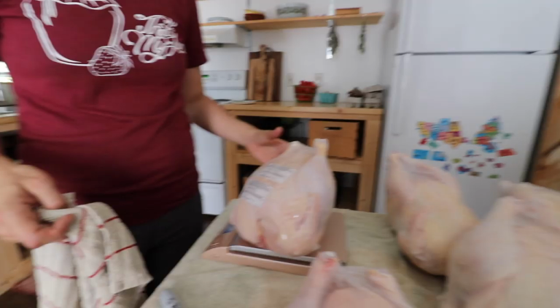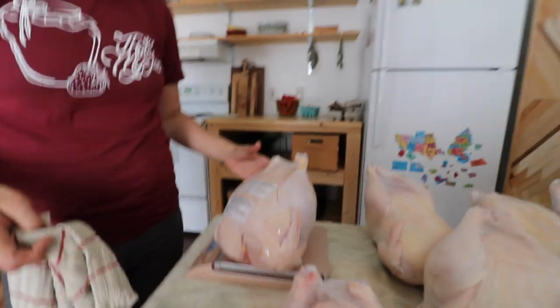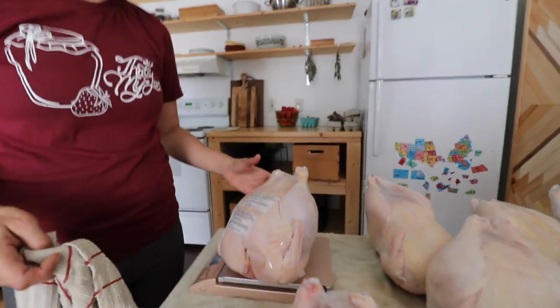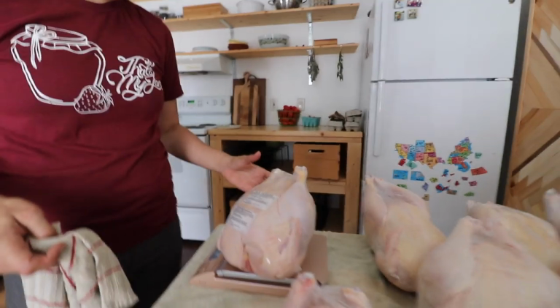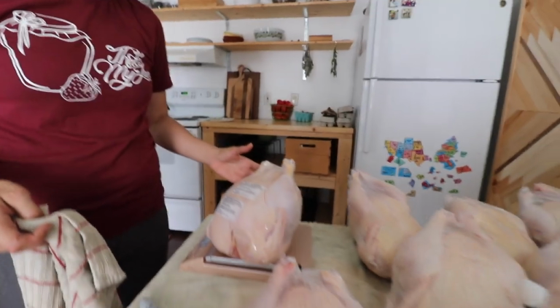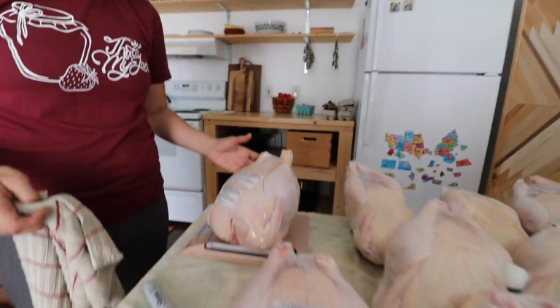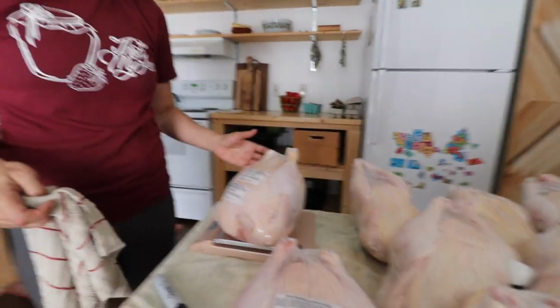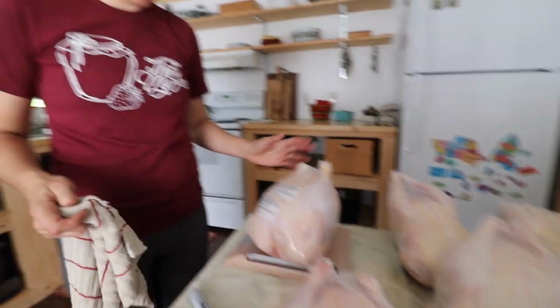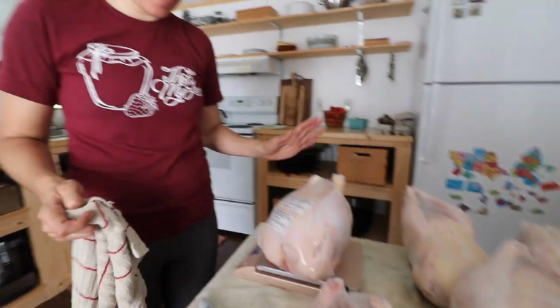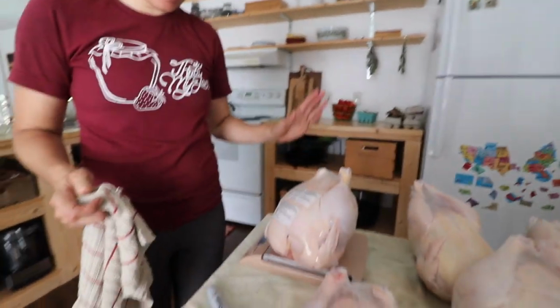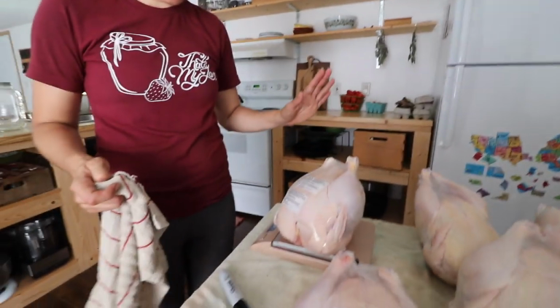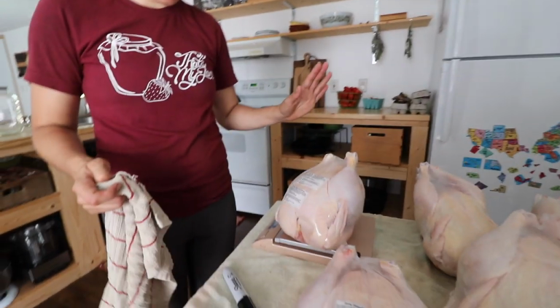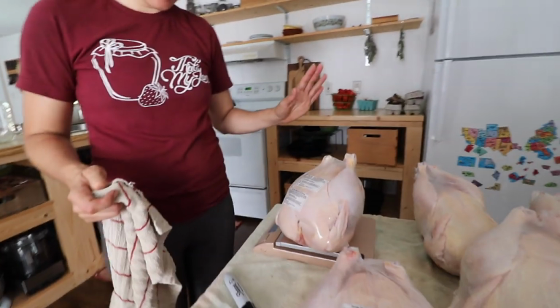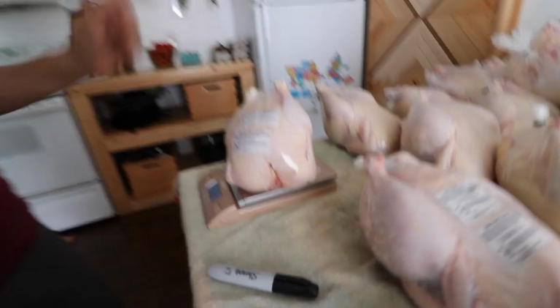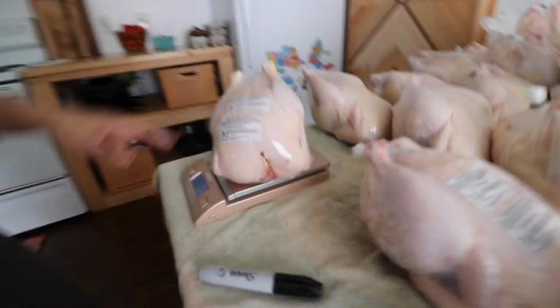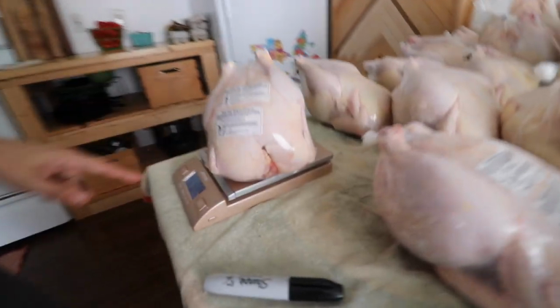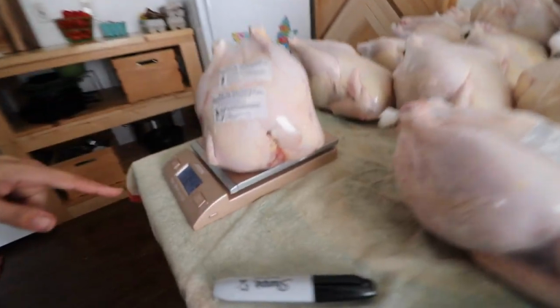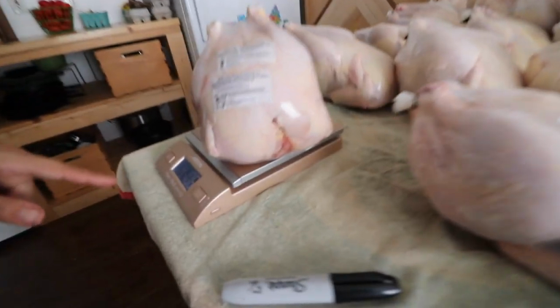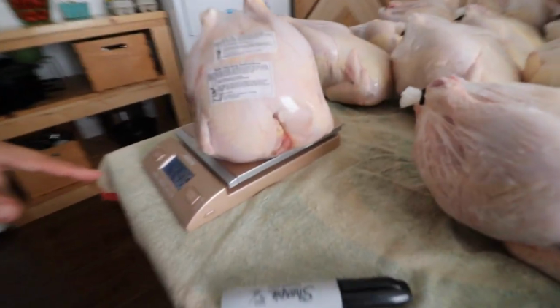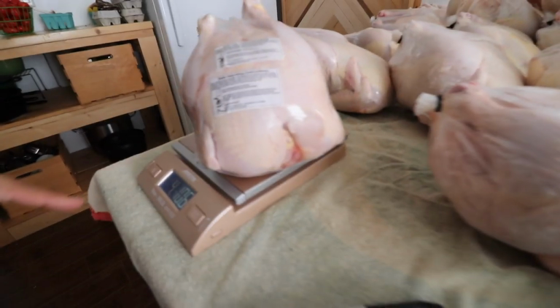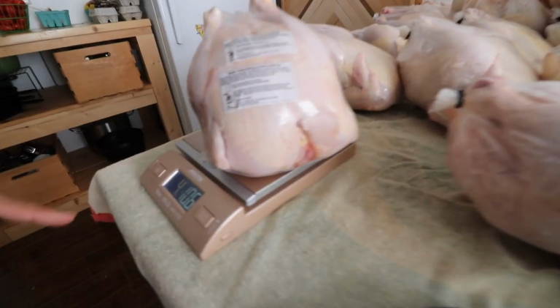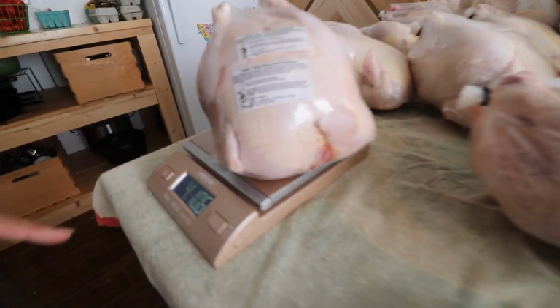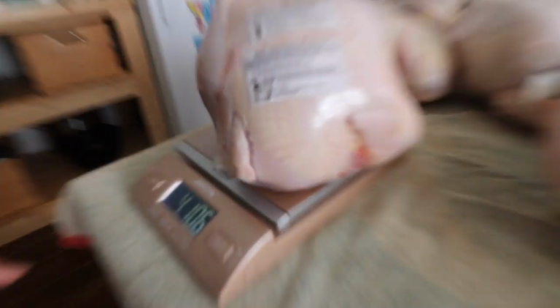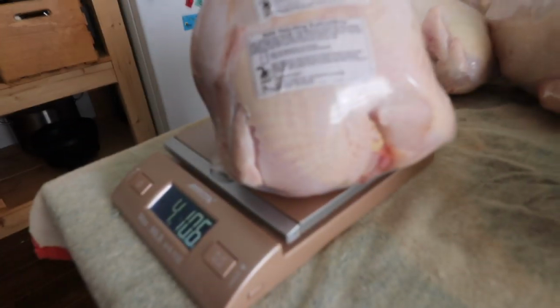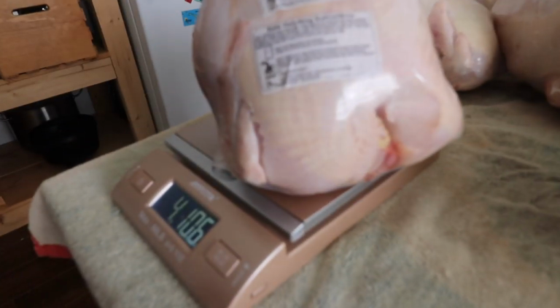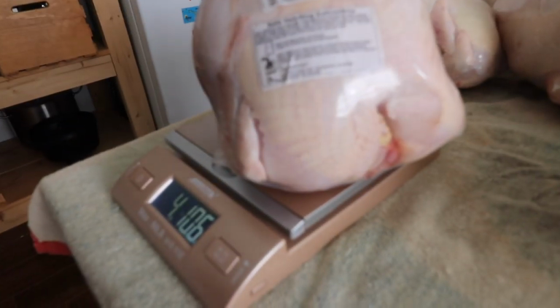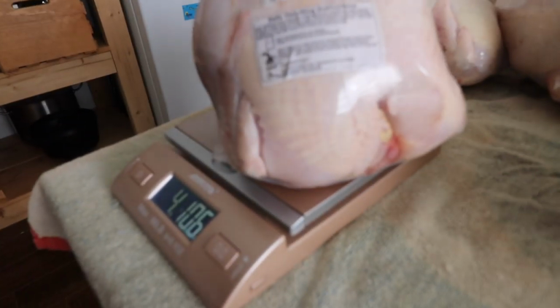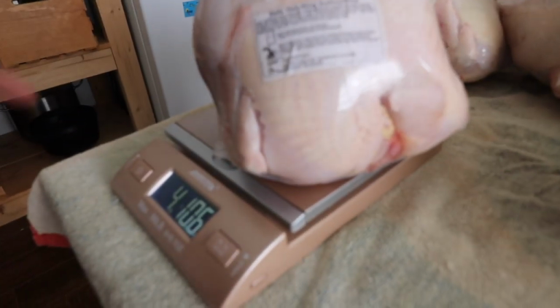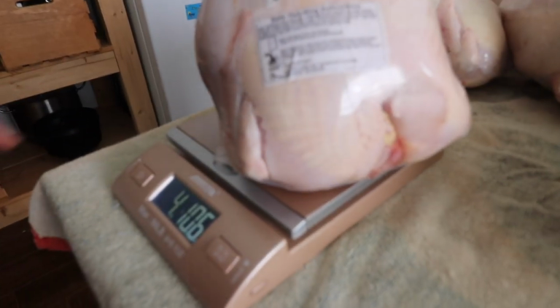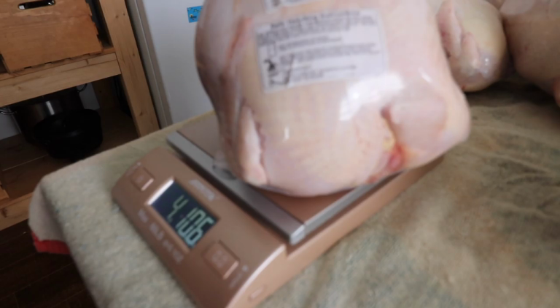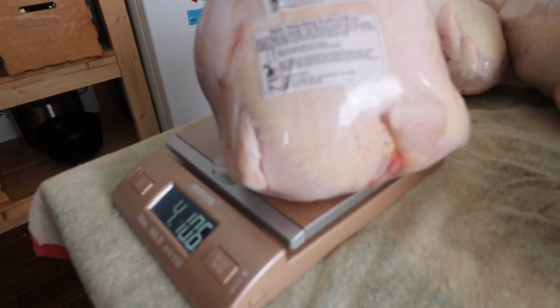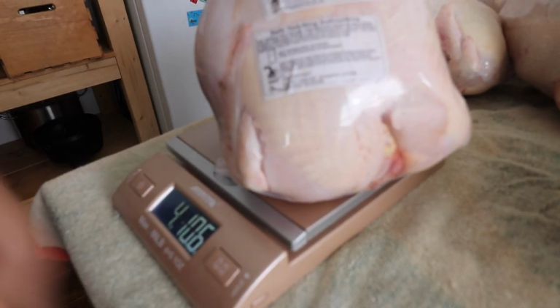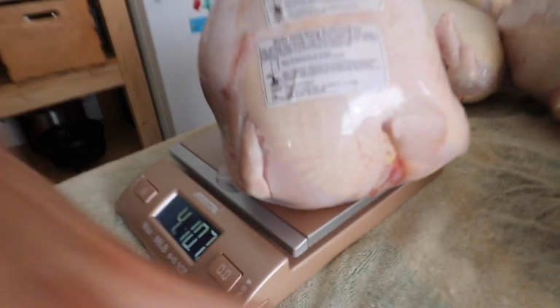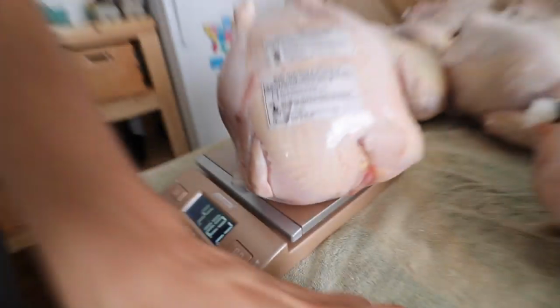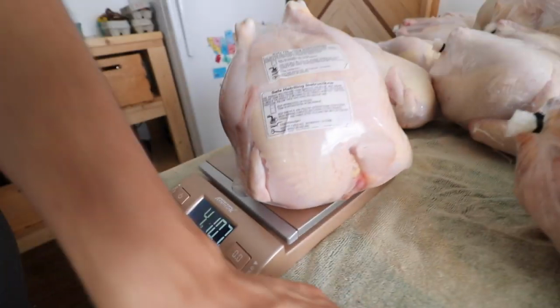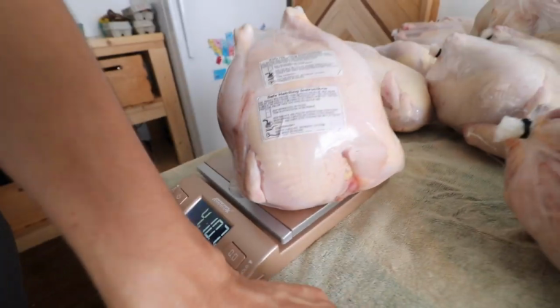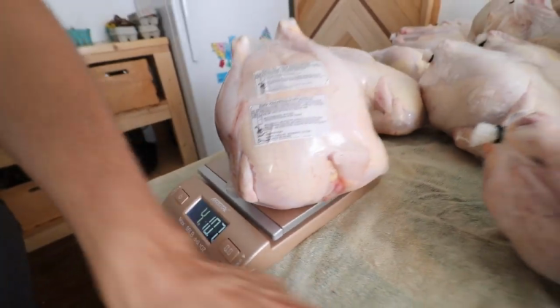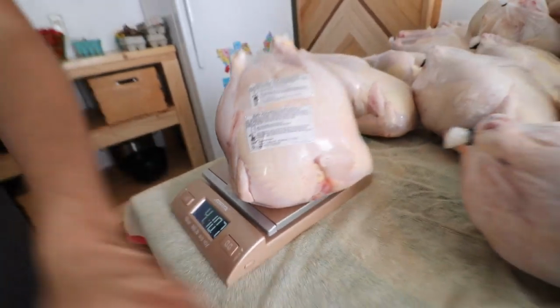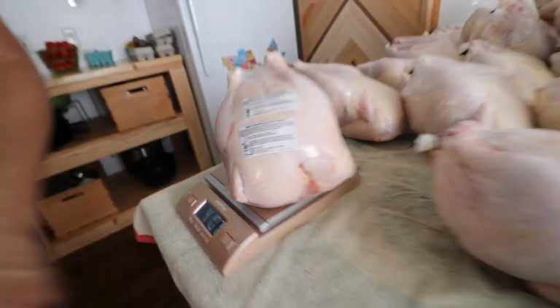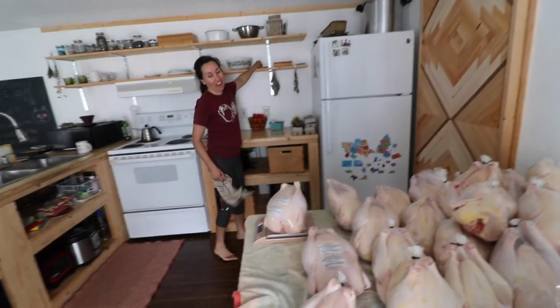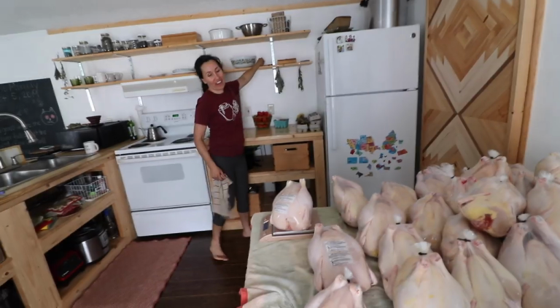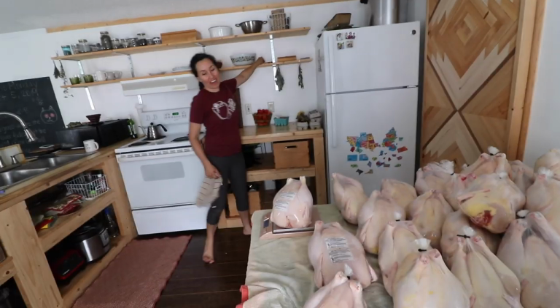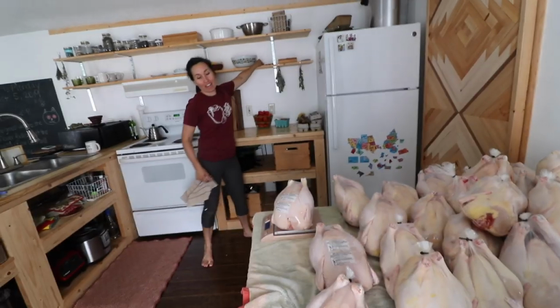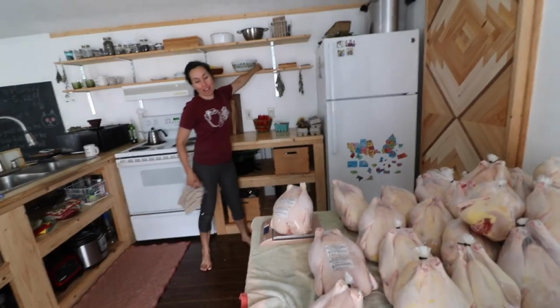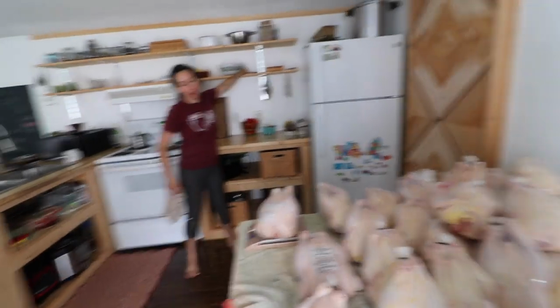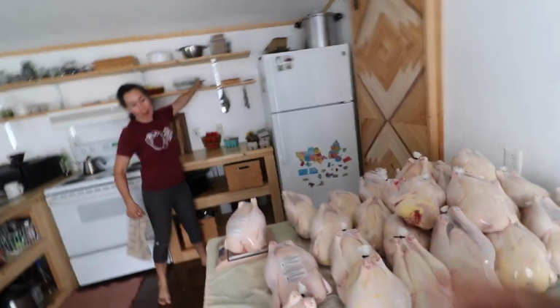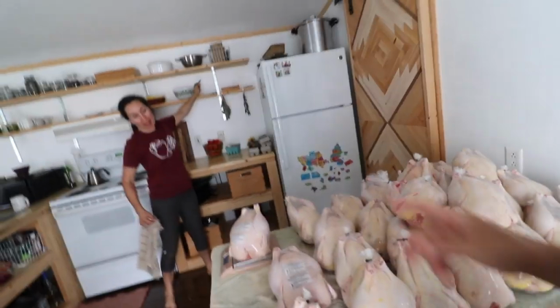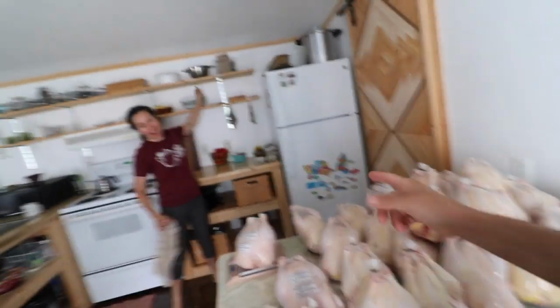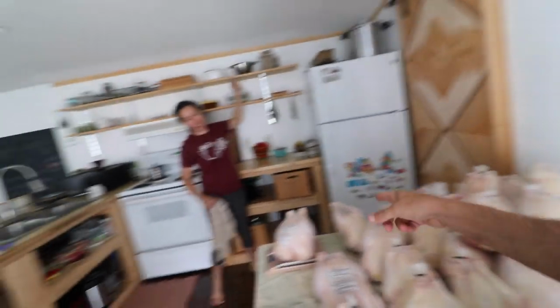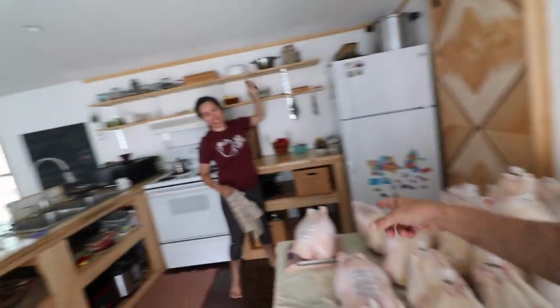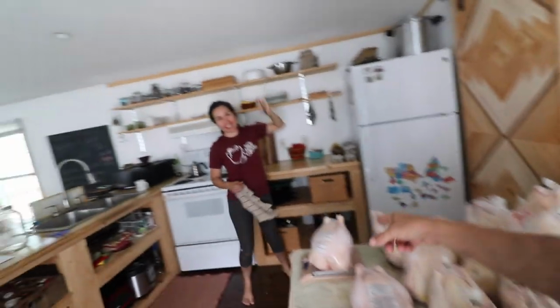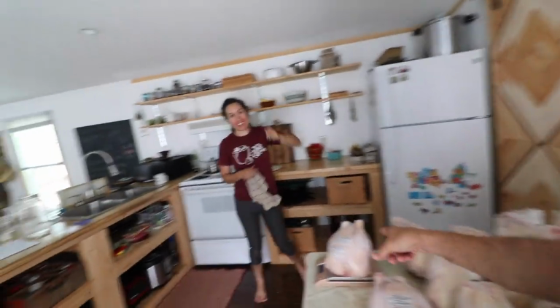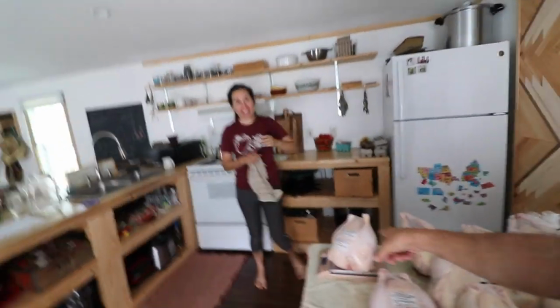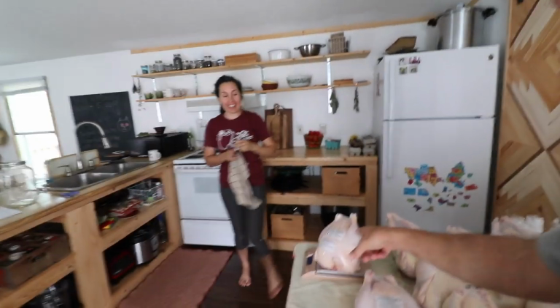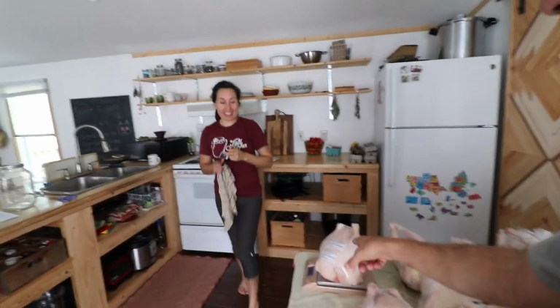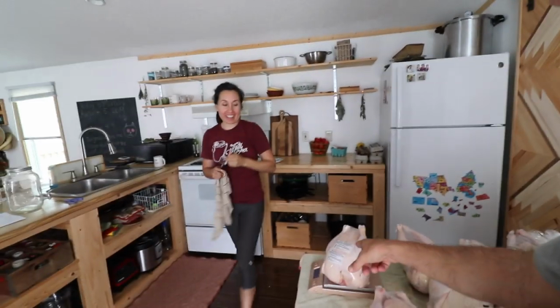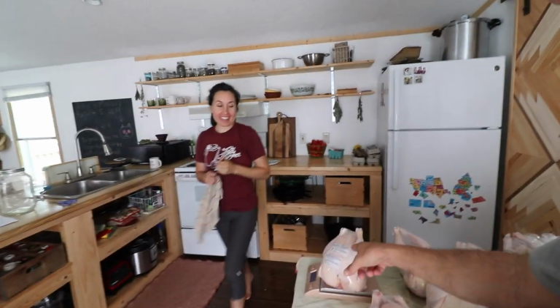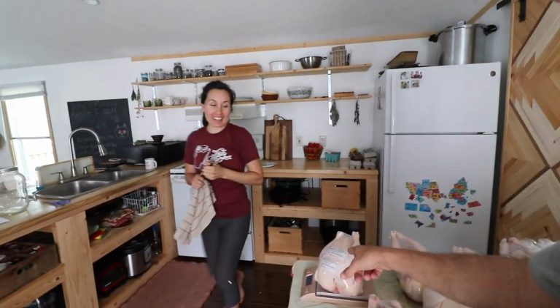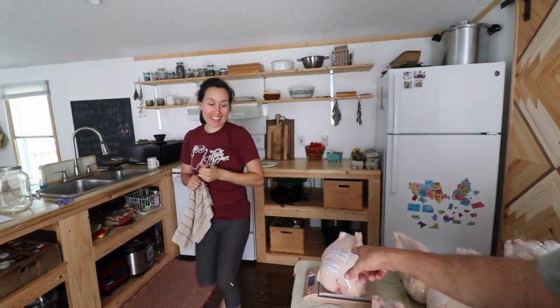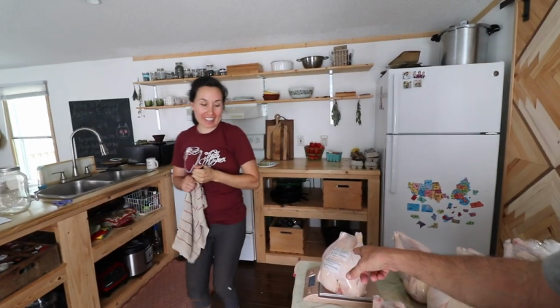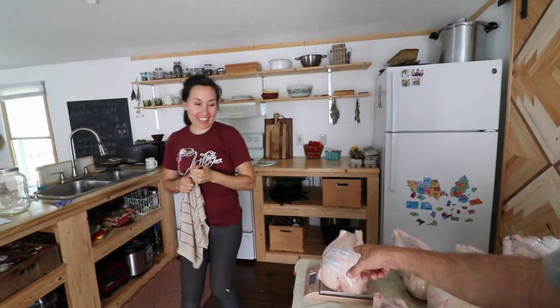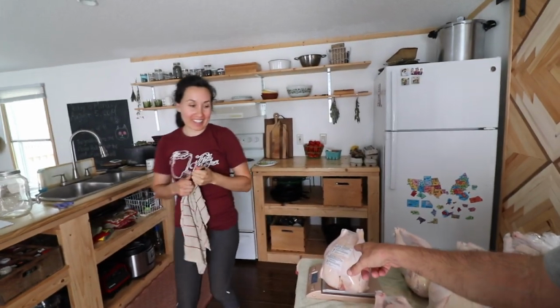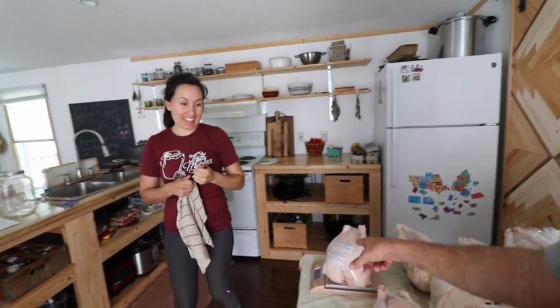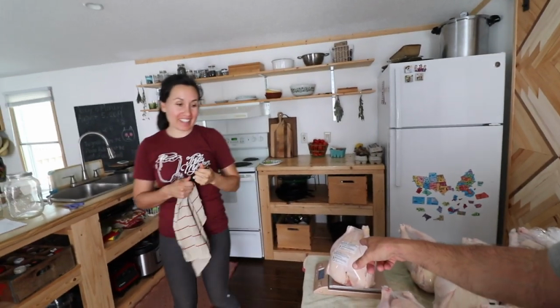Okay, let's see. Four pounds, ten ounces. I think that's our biggest Cornish cross bird.